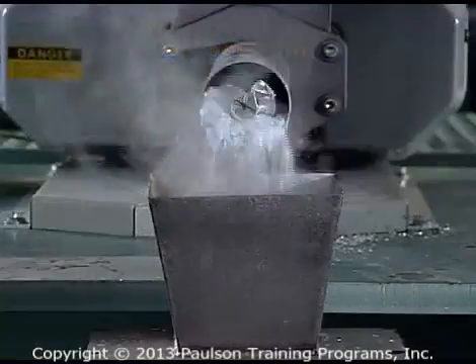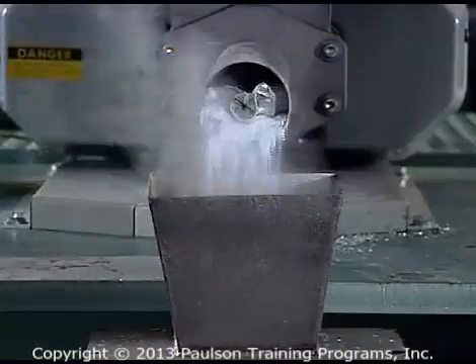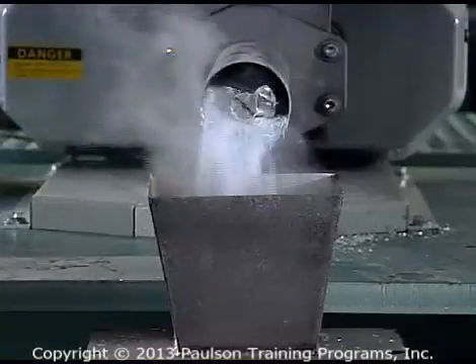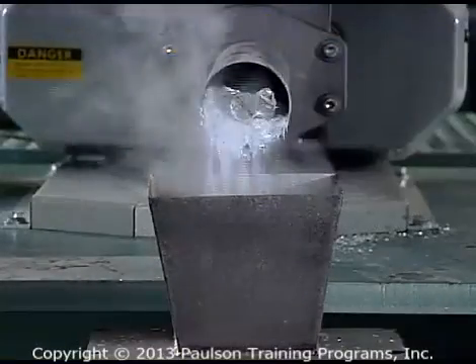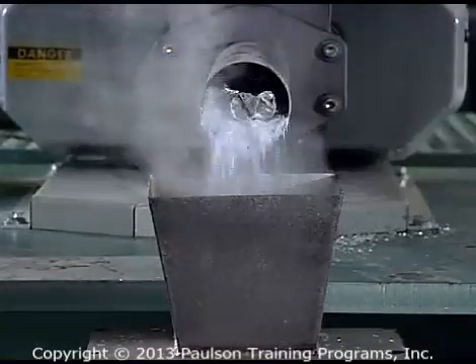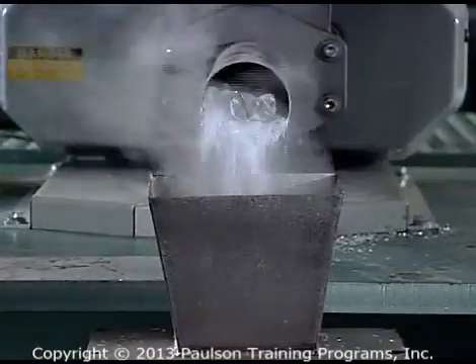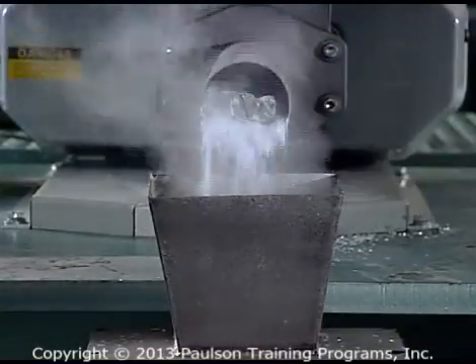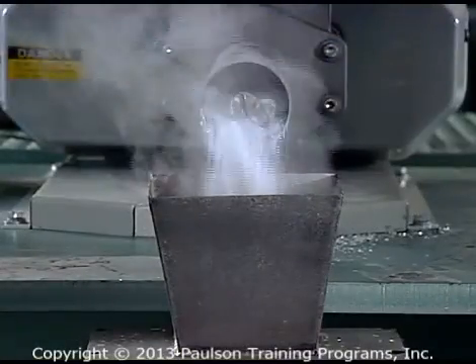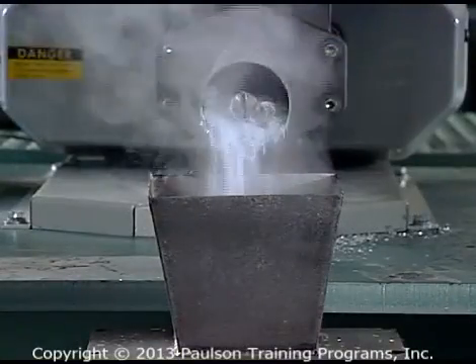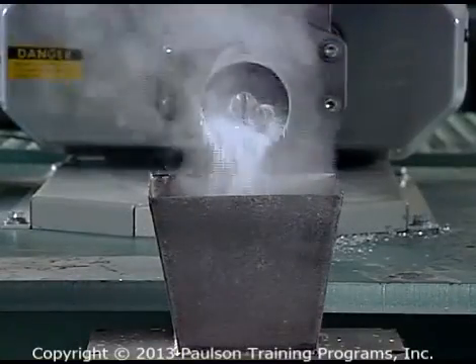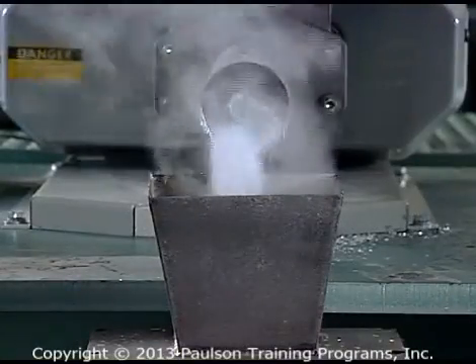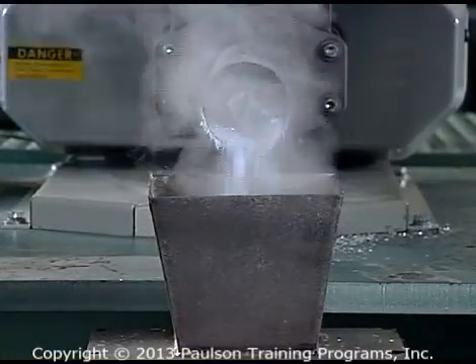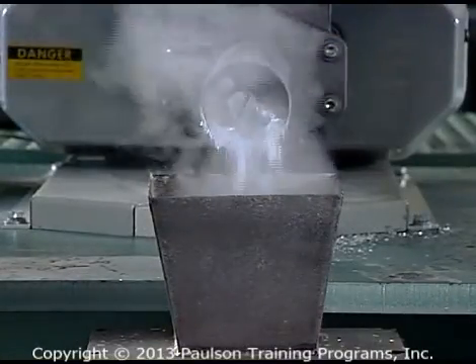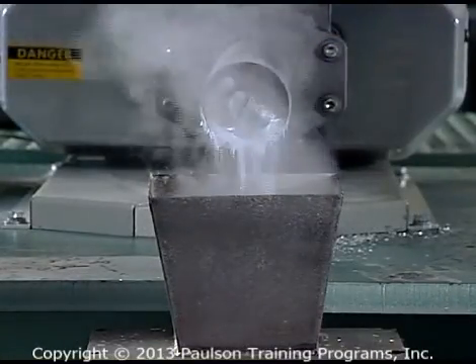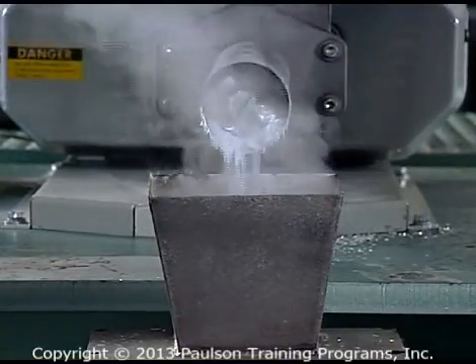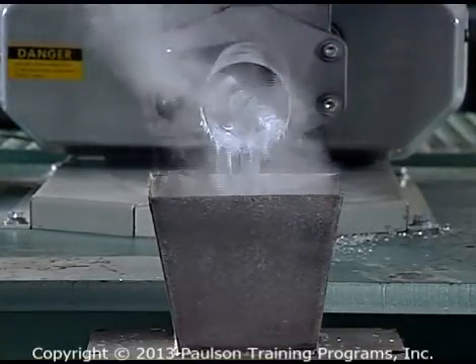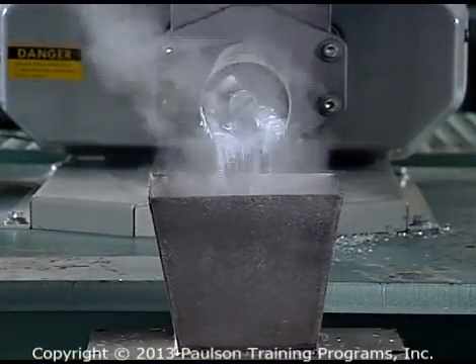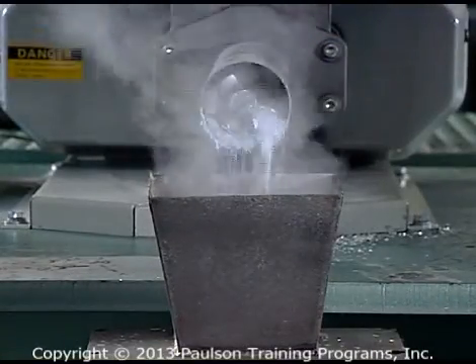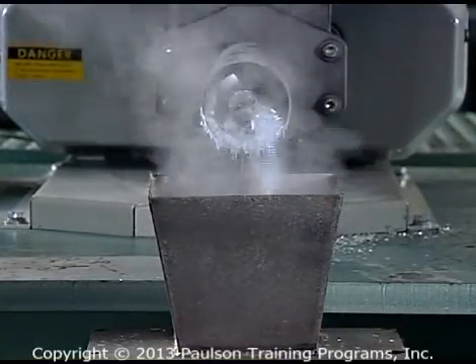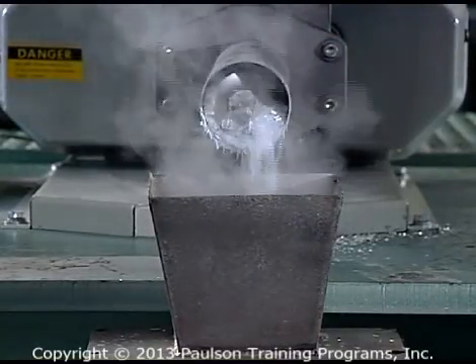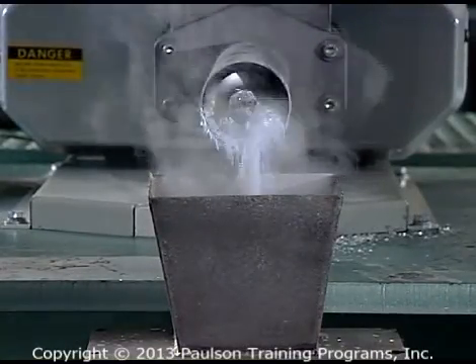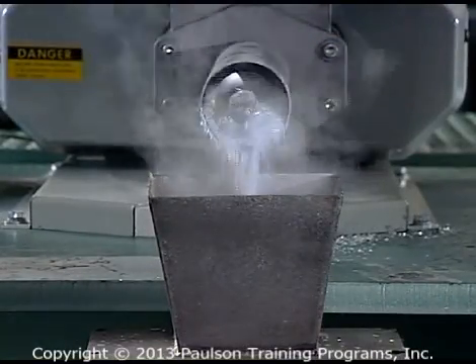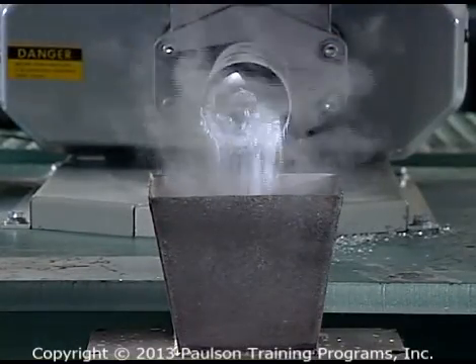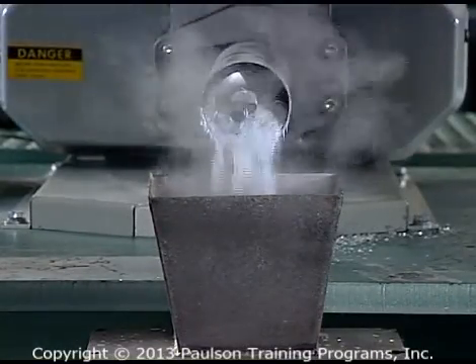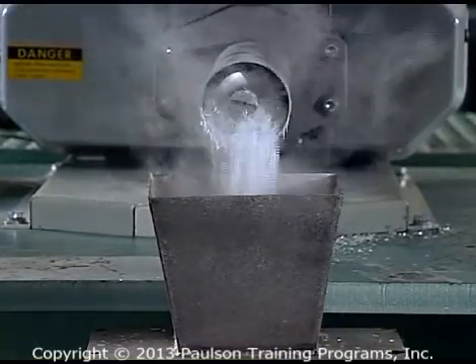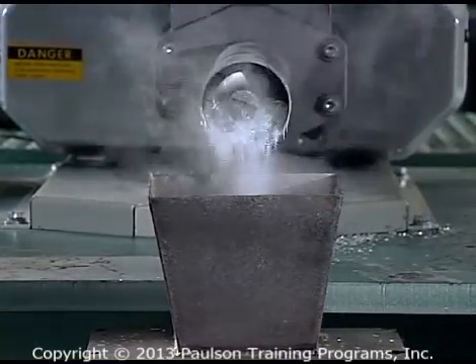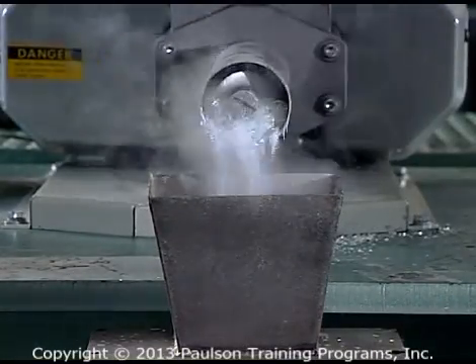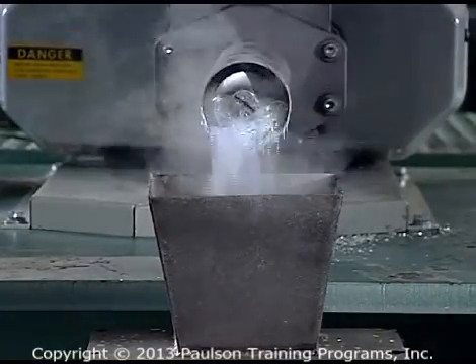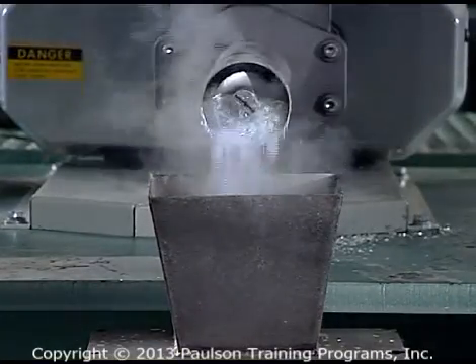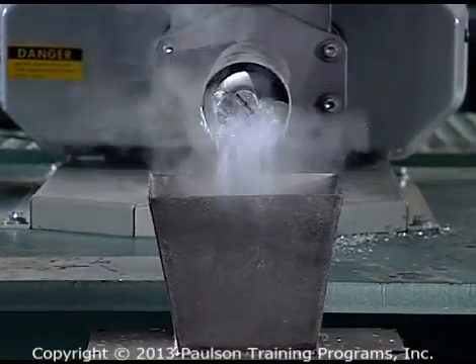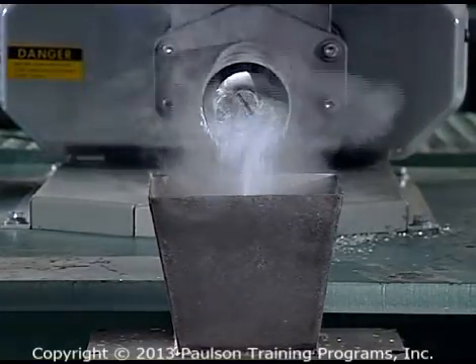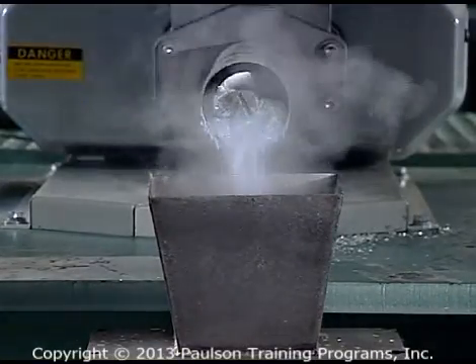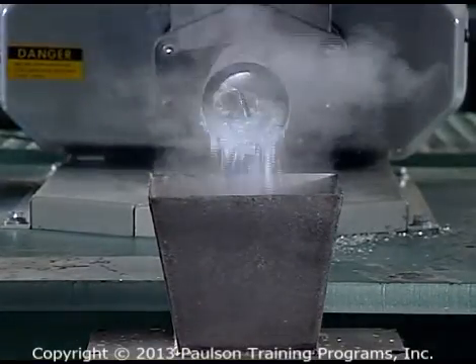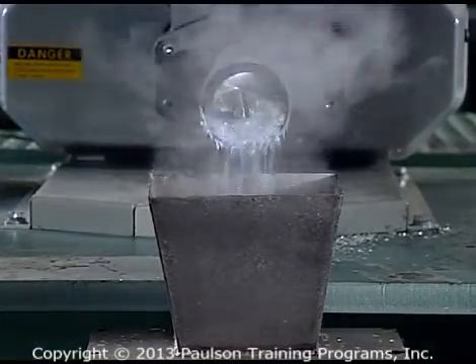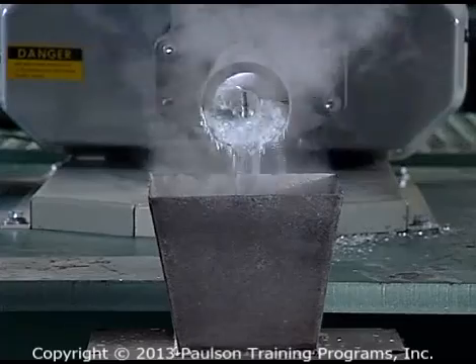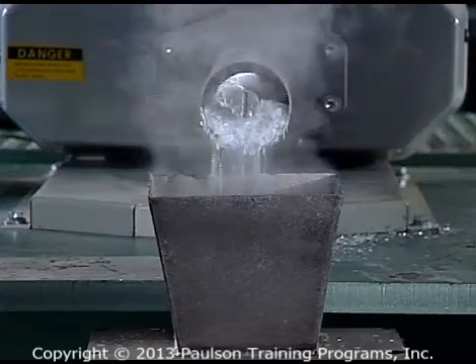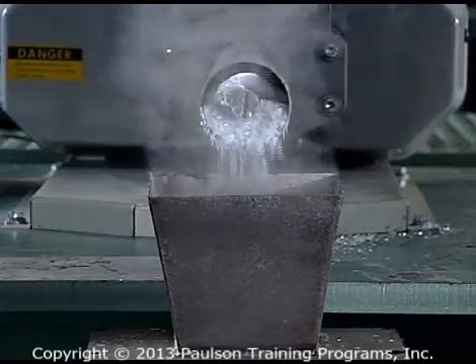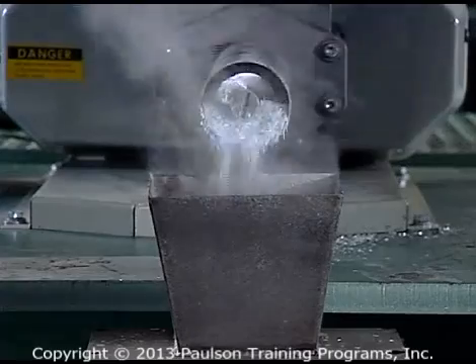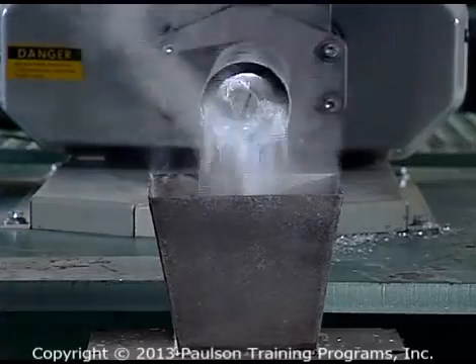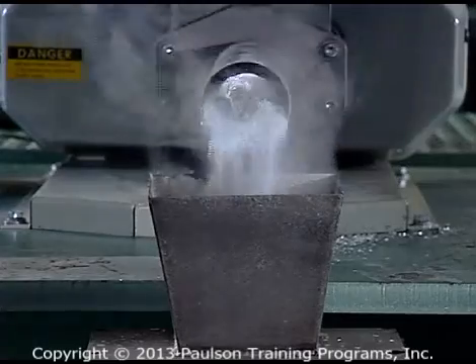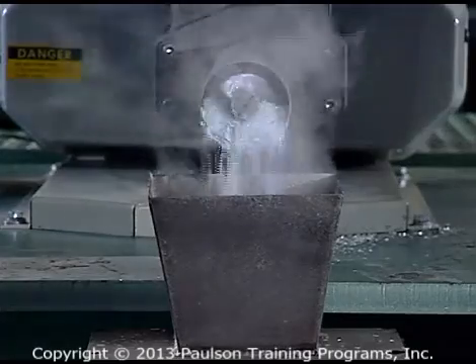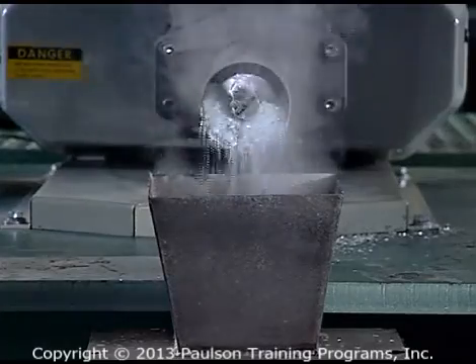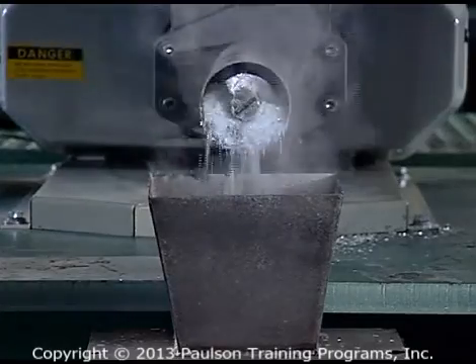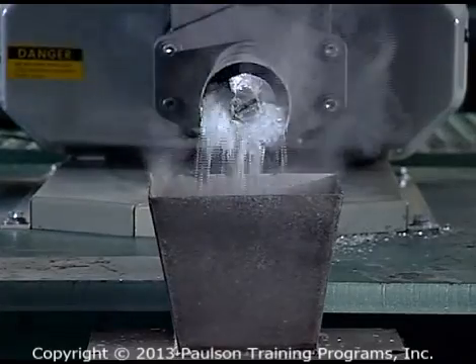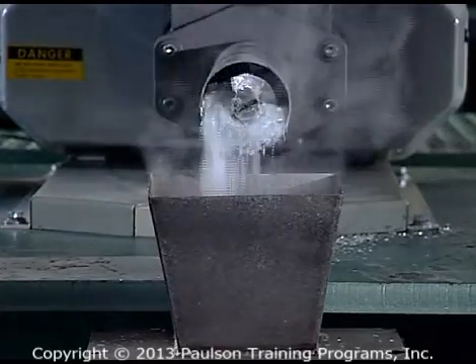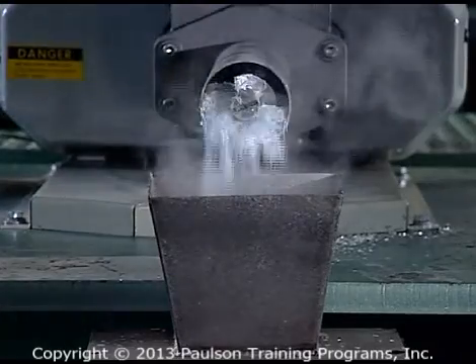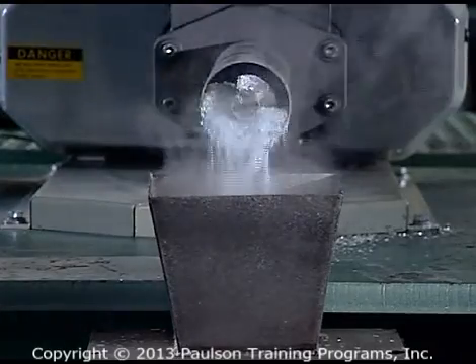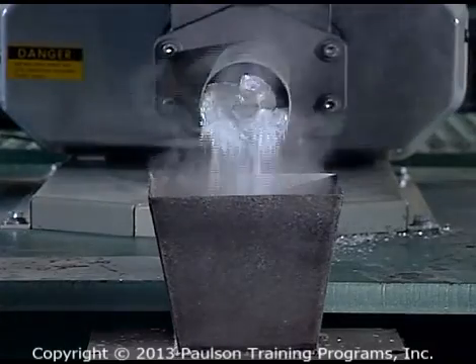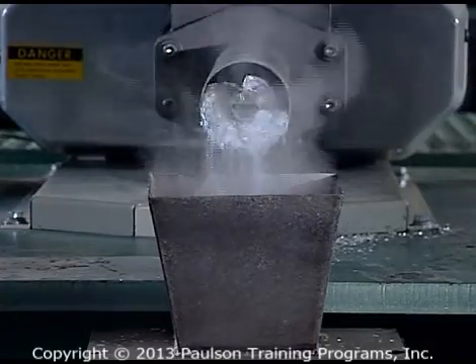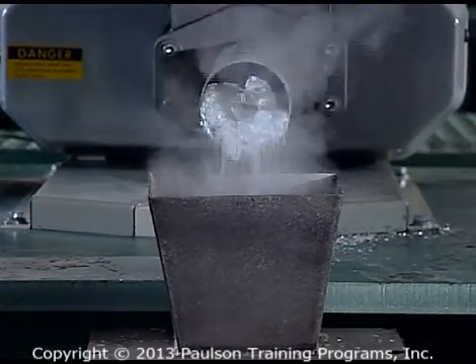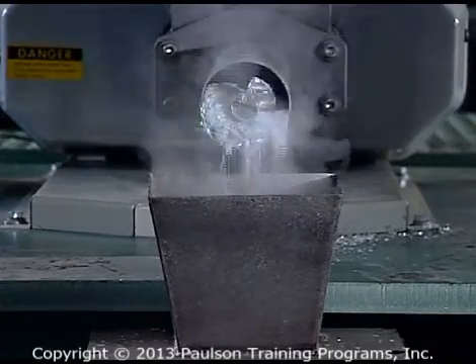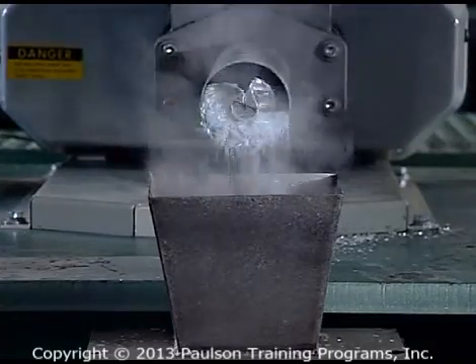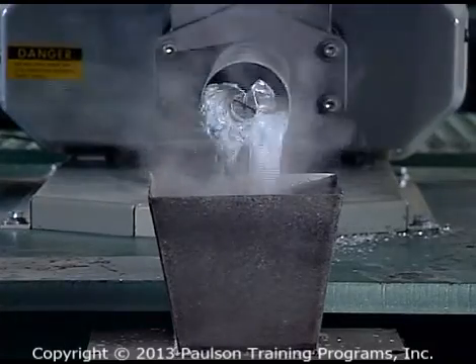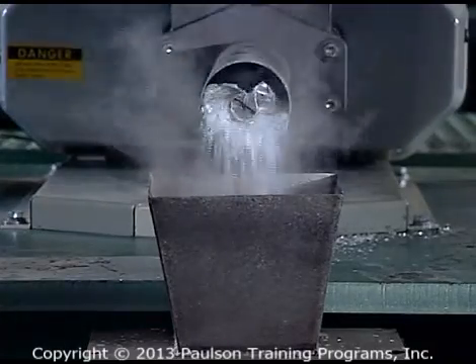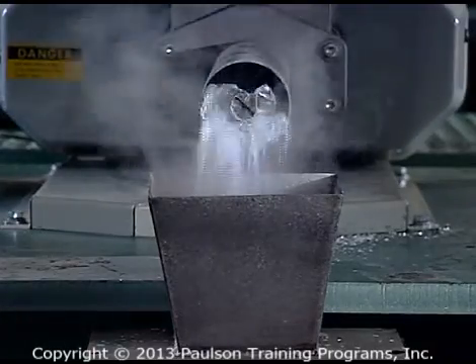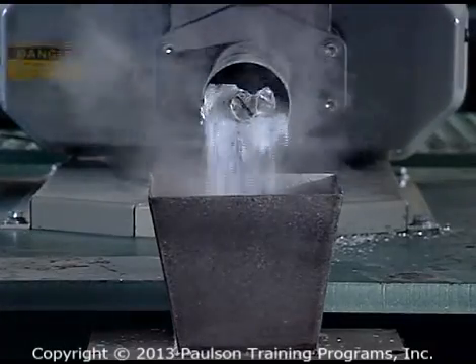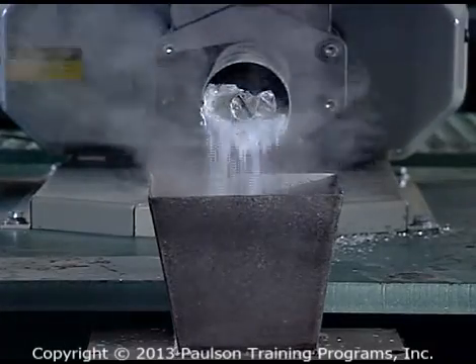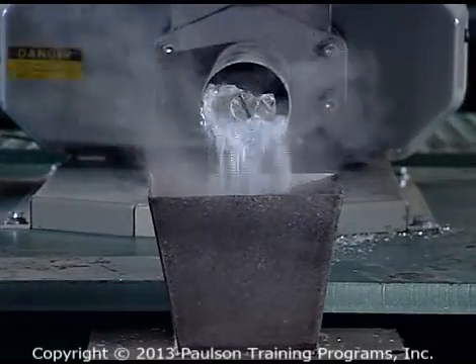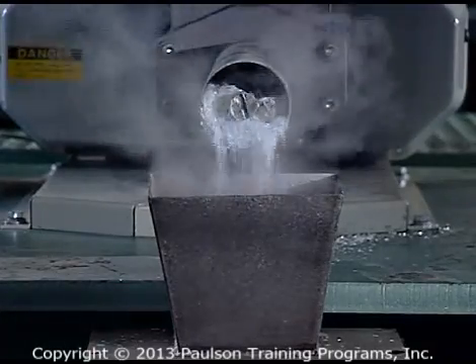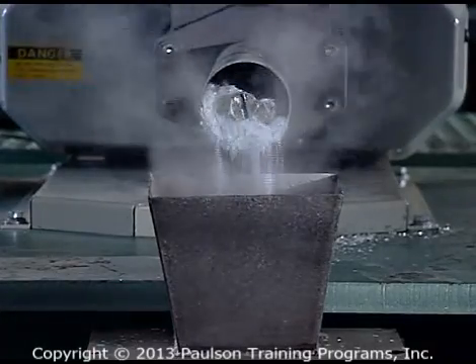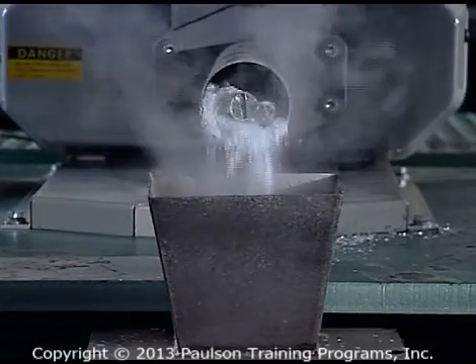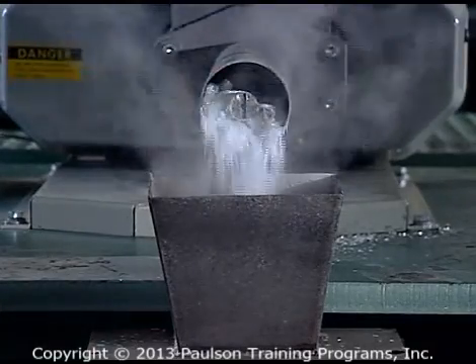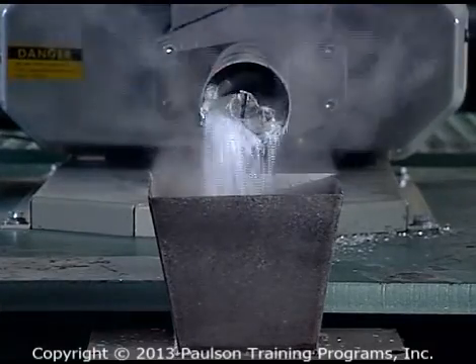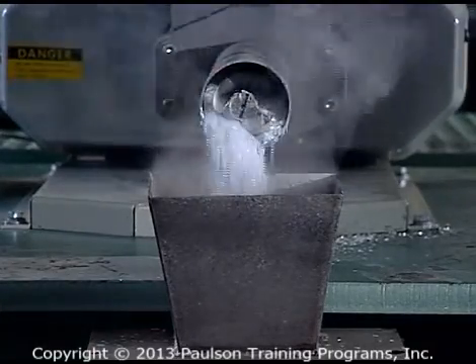The raw material passes through the primary feed throat, or downstream feed ports, and drops onto the rotating screws.